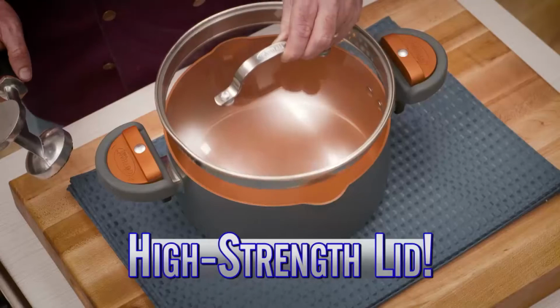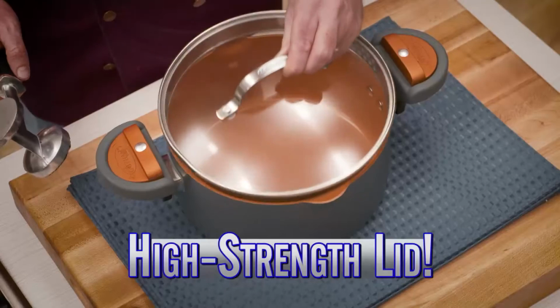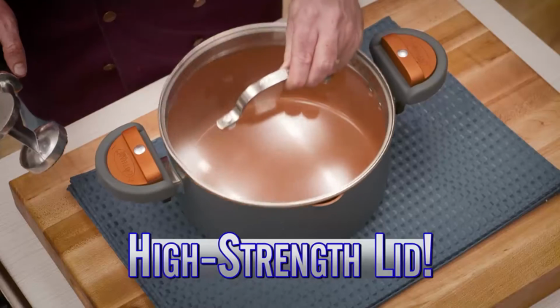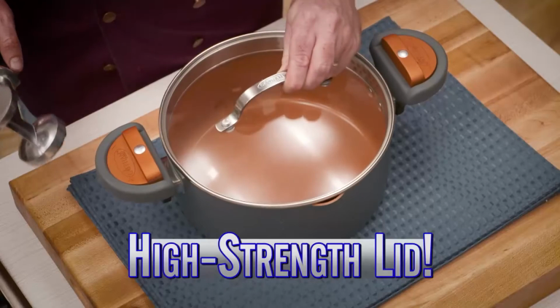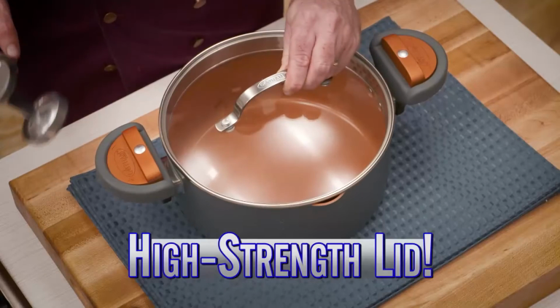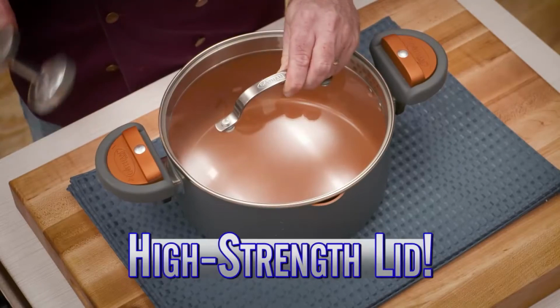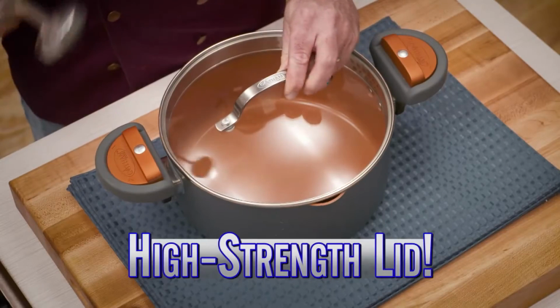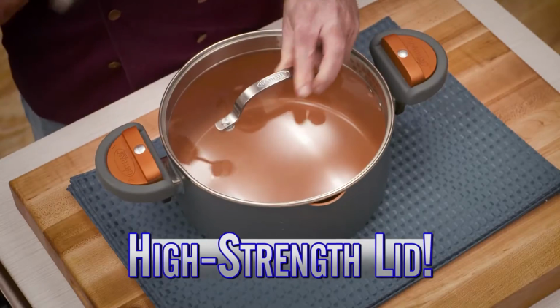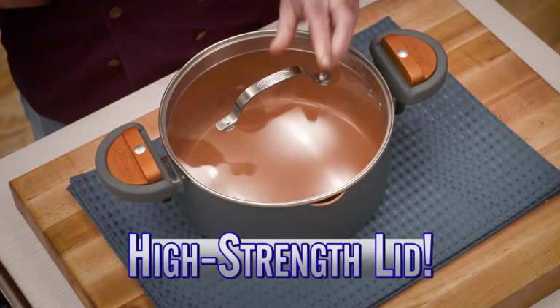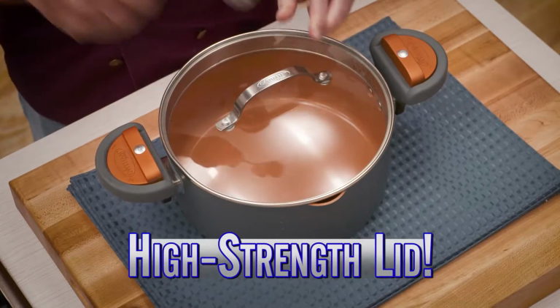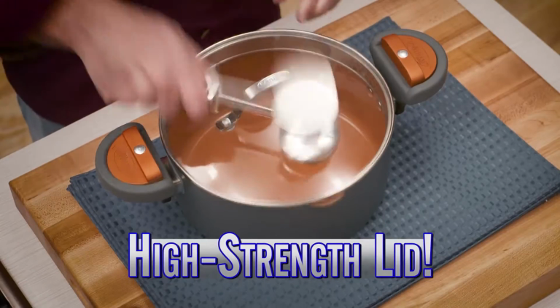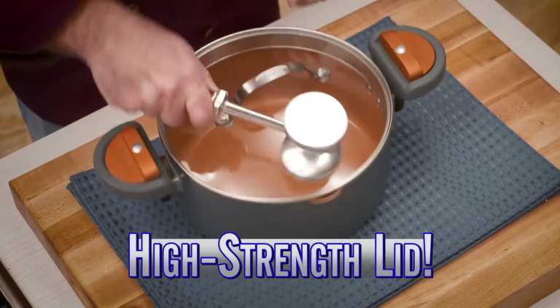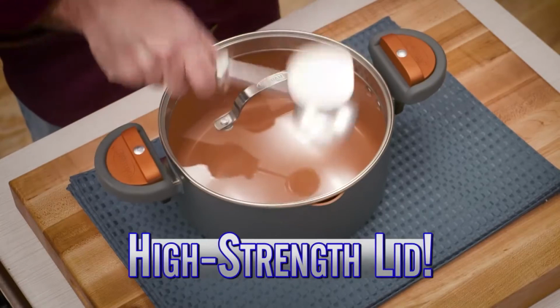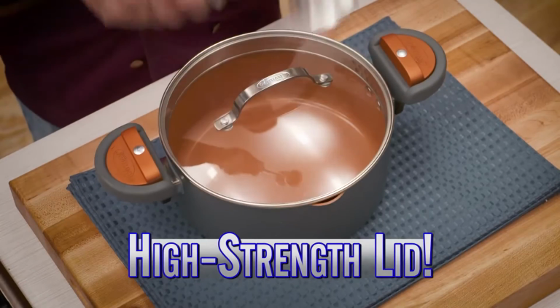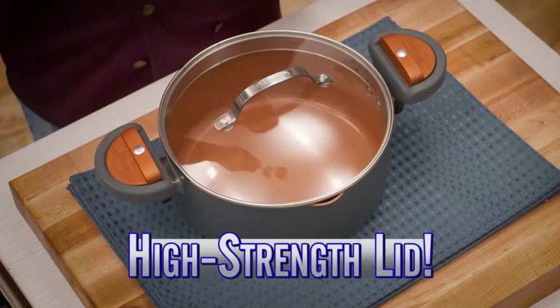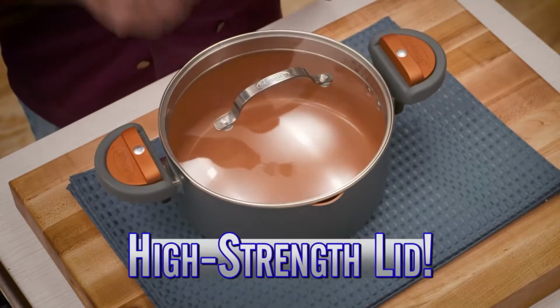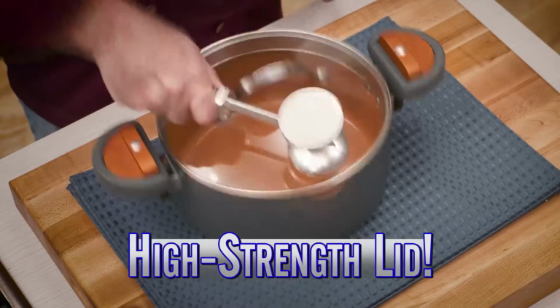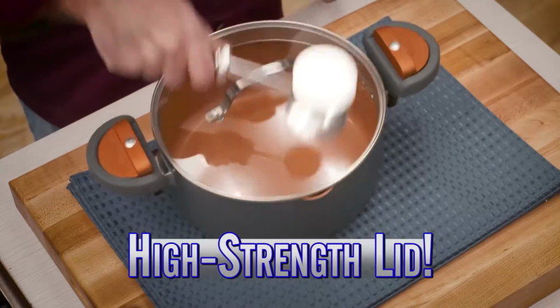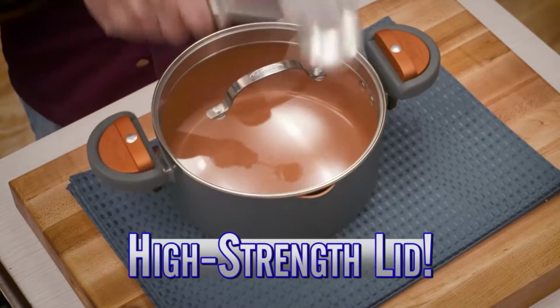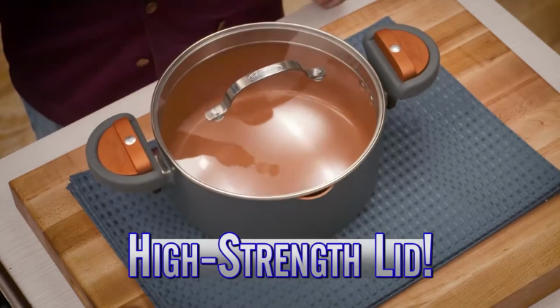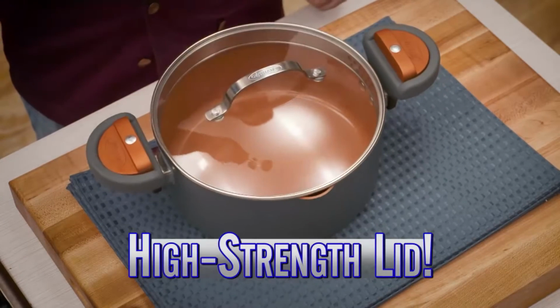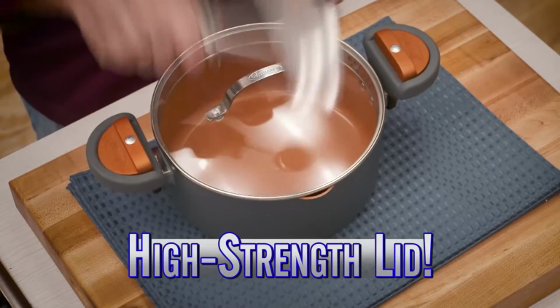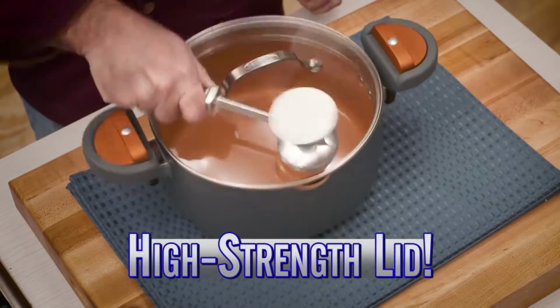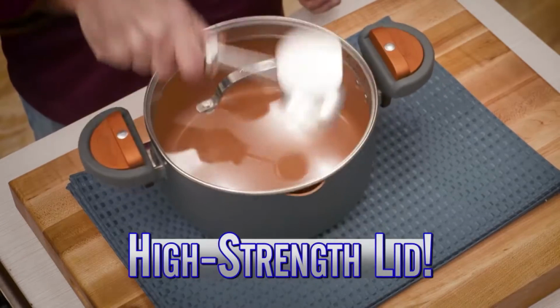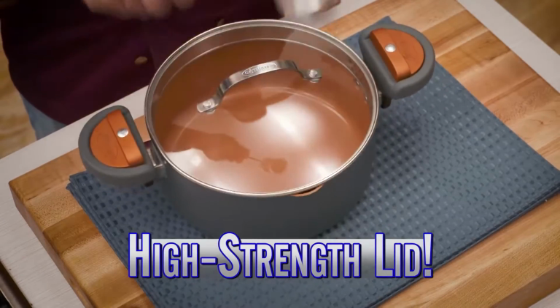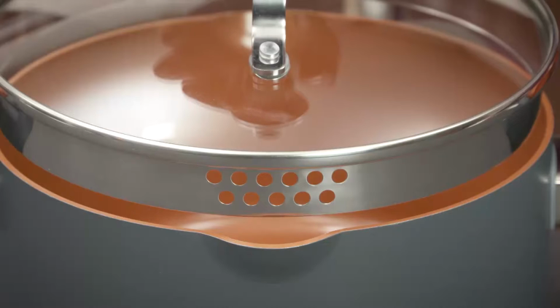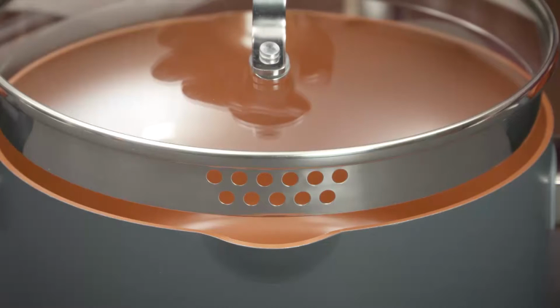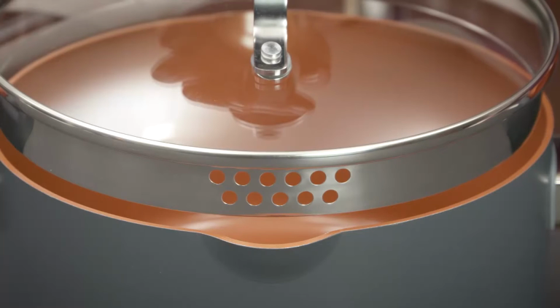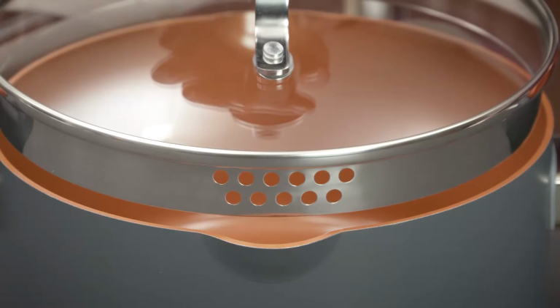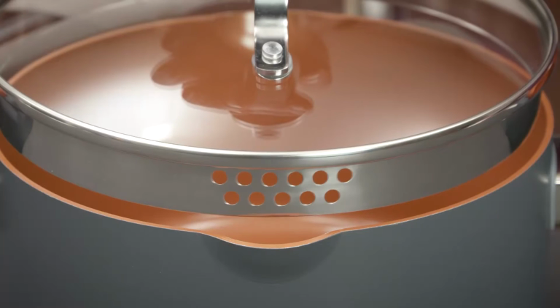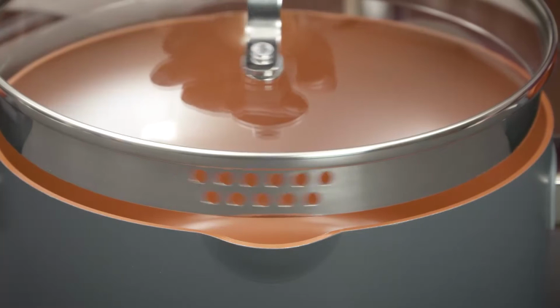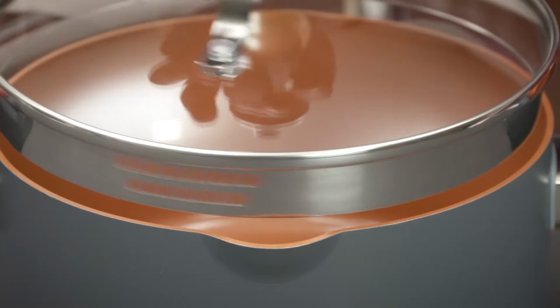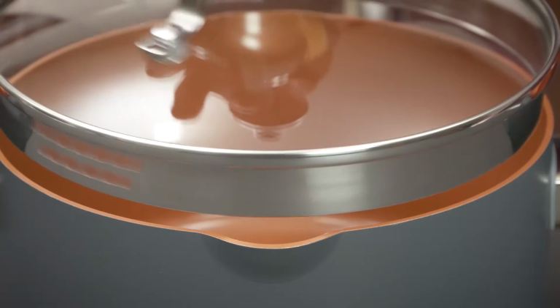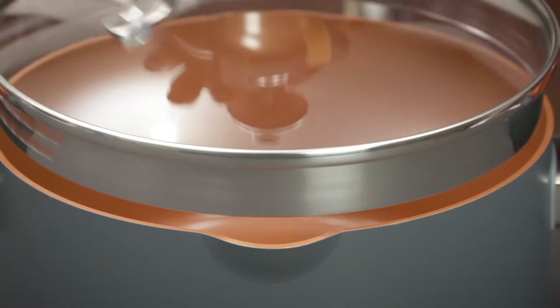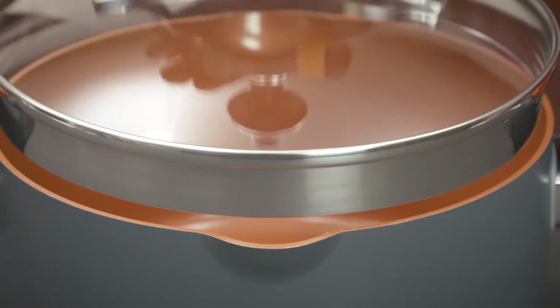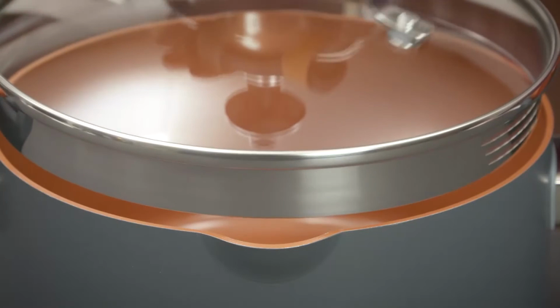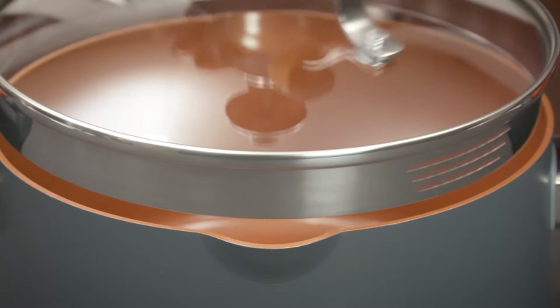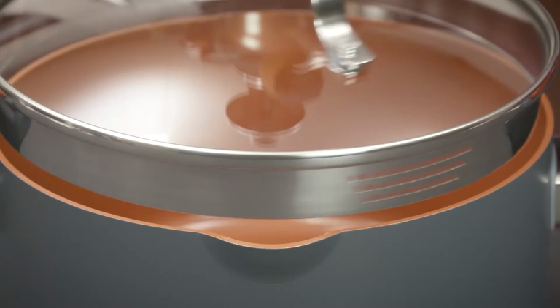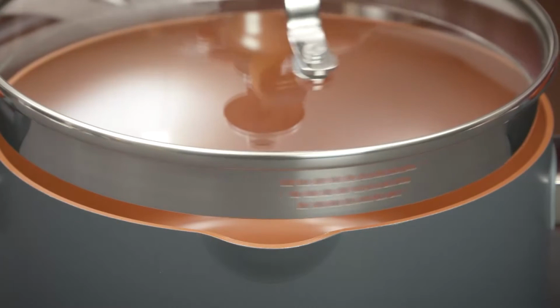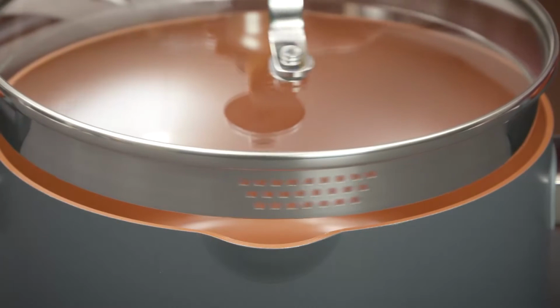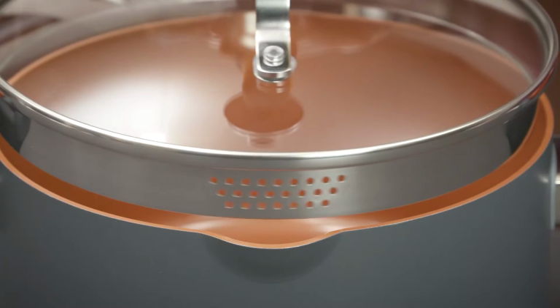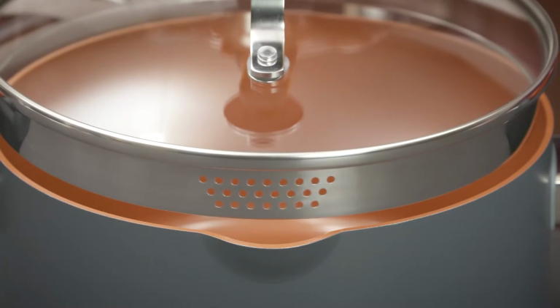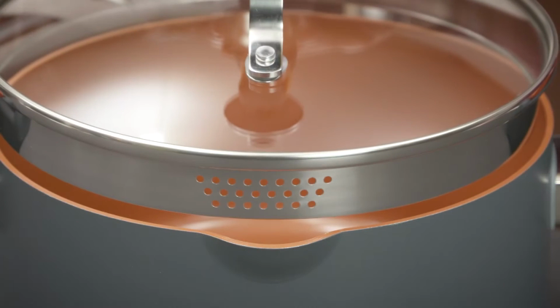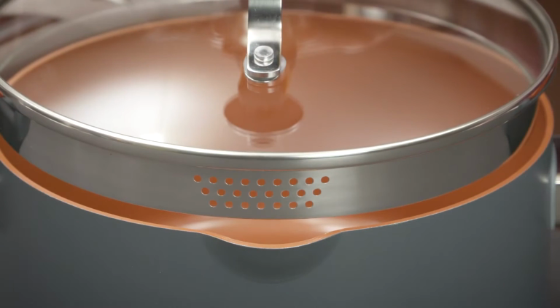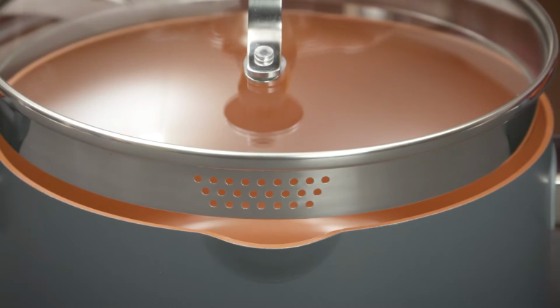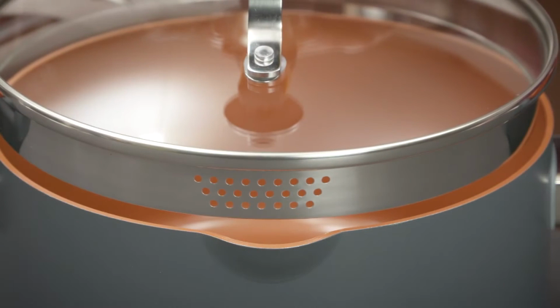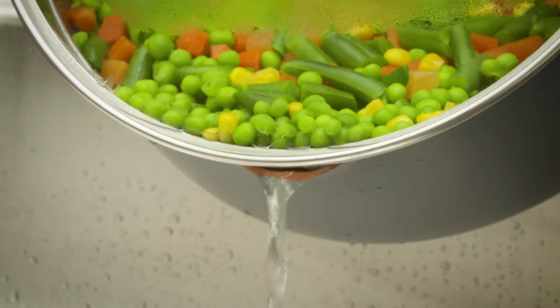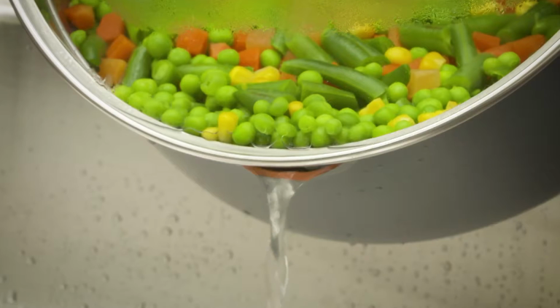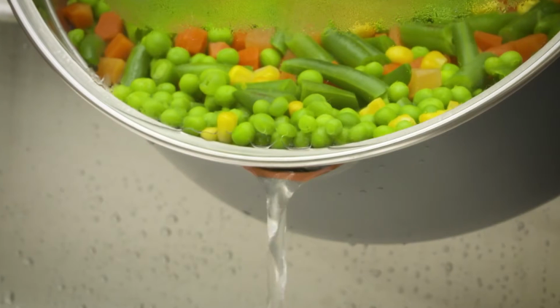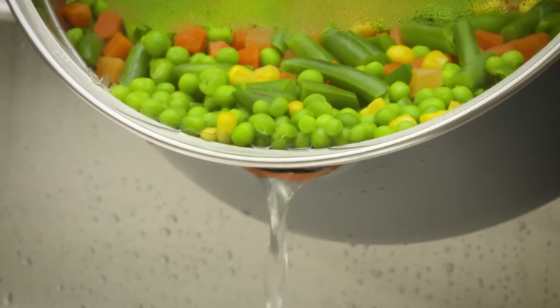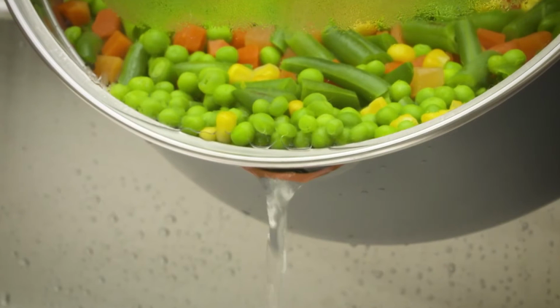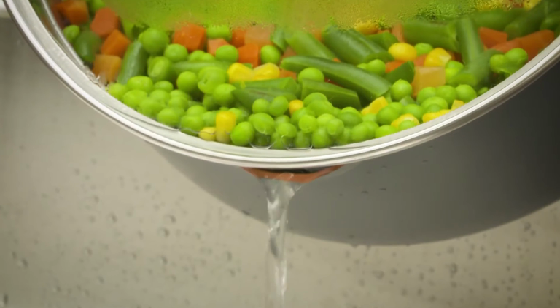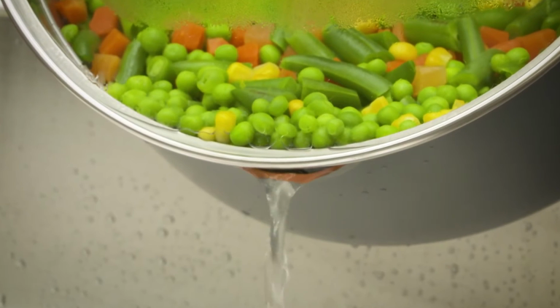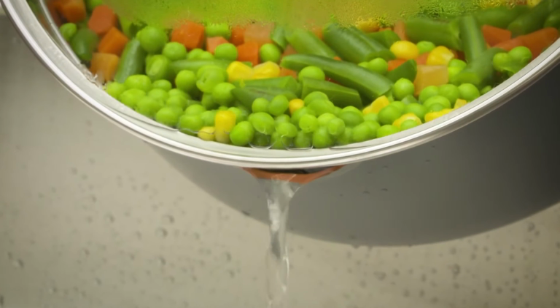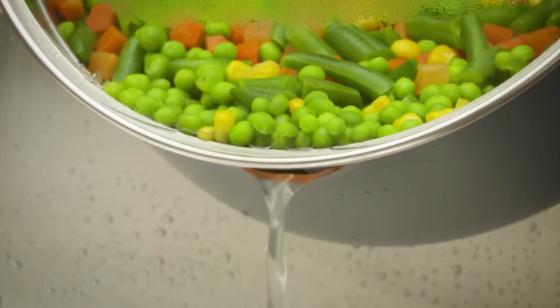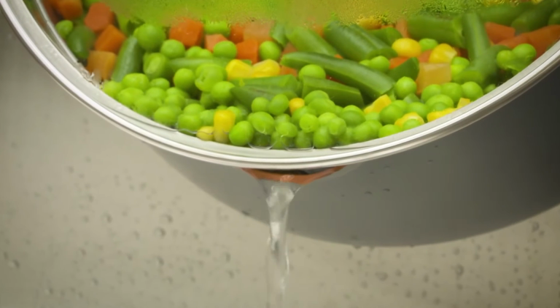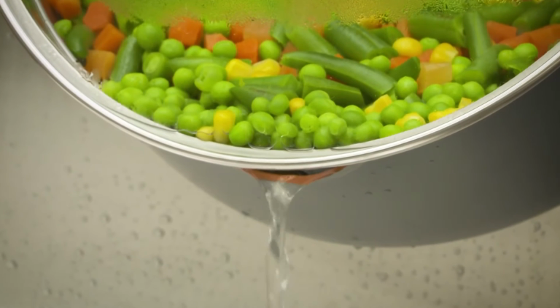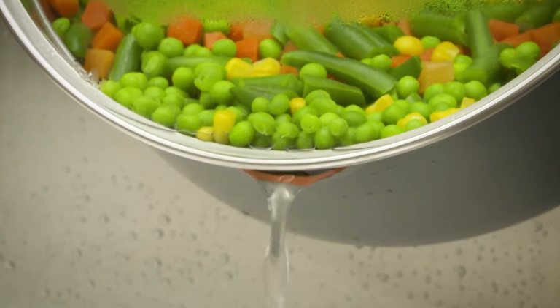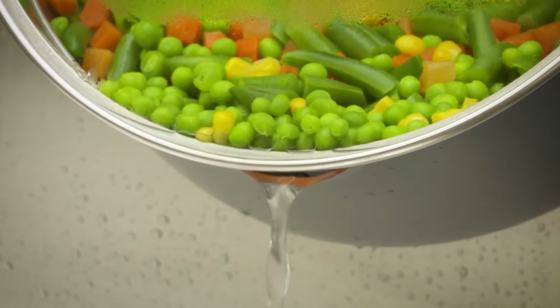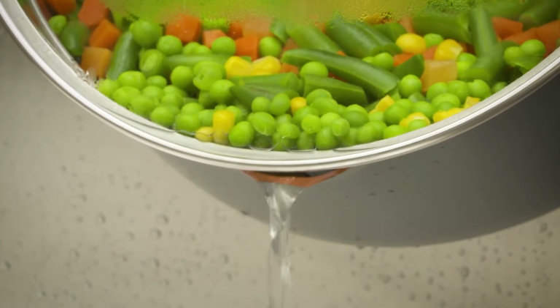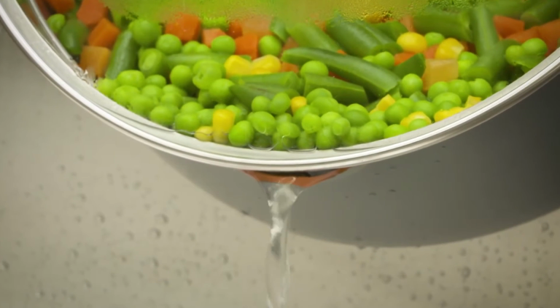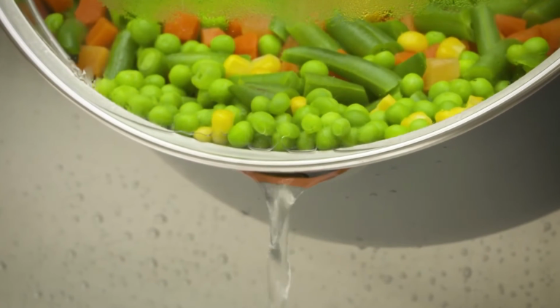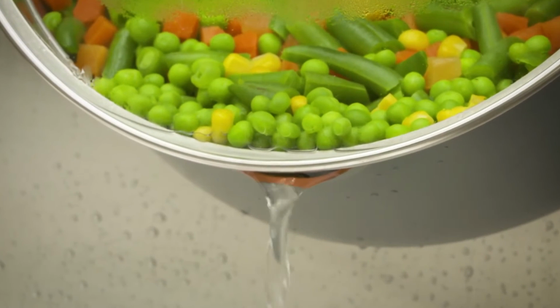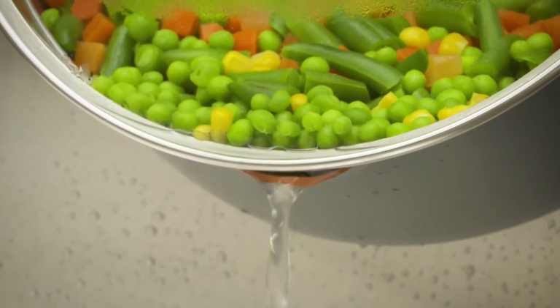Our tempered glass lid is high strength and virtually damage-proof, with both large straining holes and smaller ones, so even the smallest veggies can't escape.